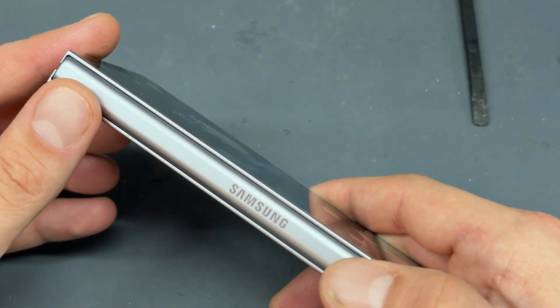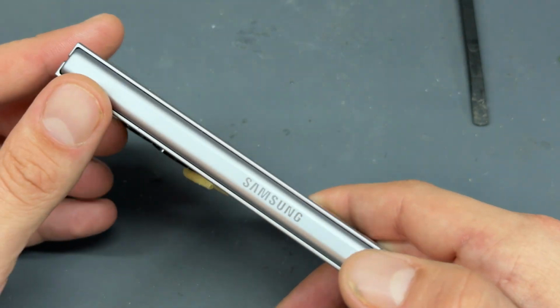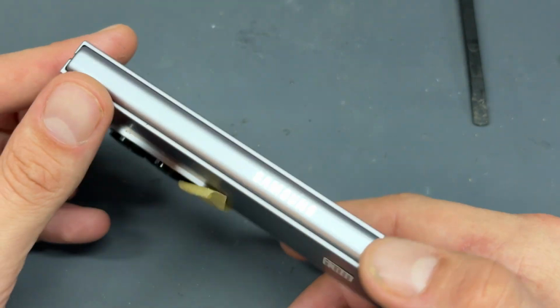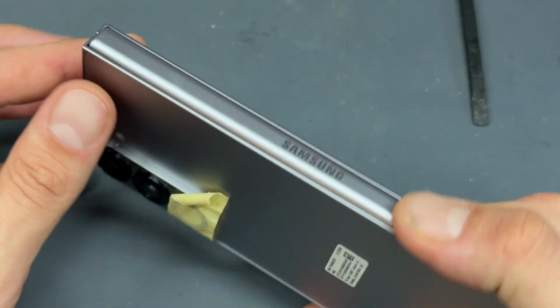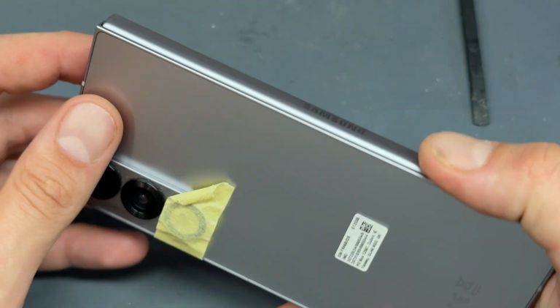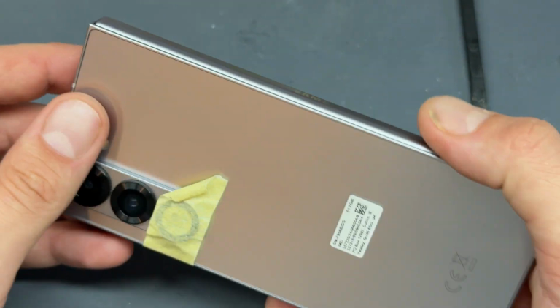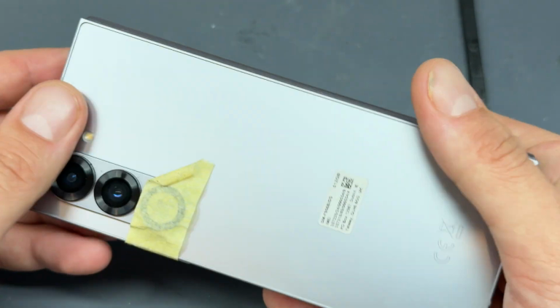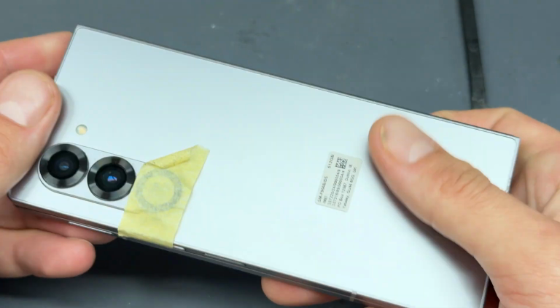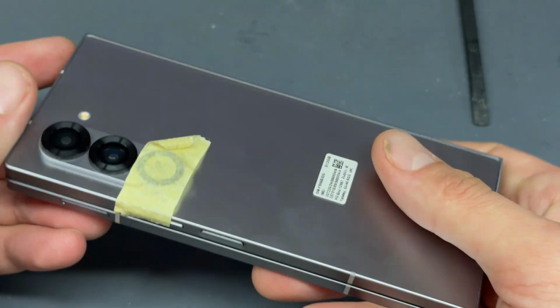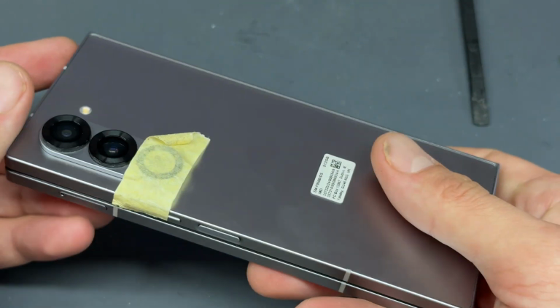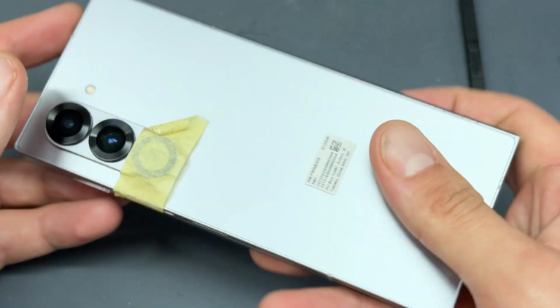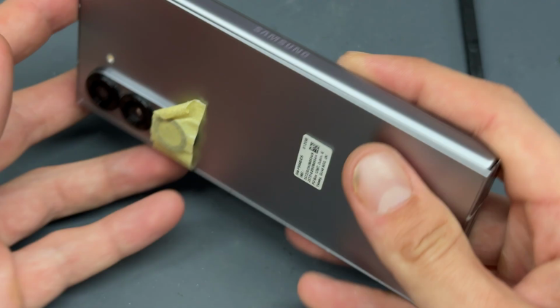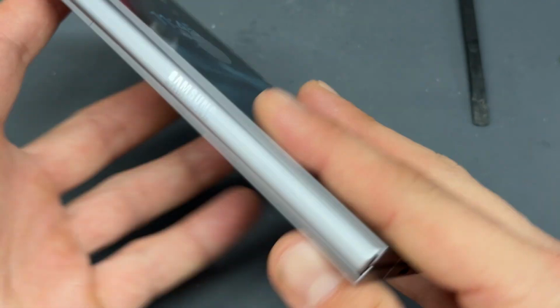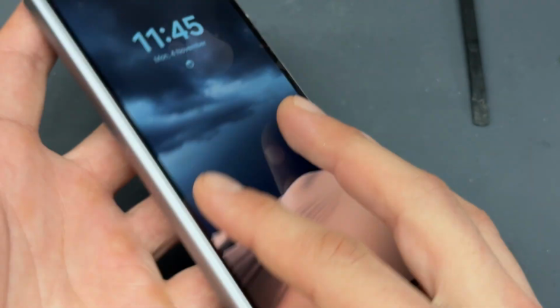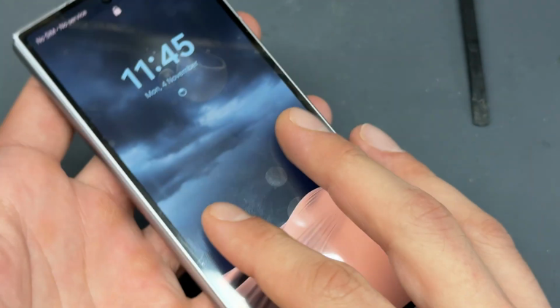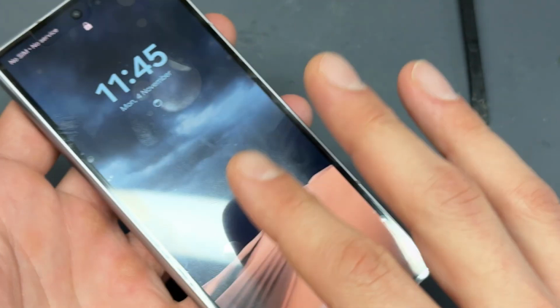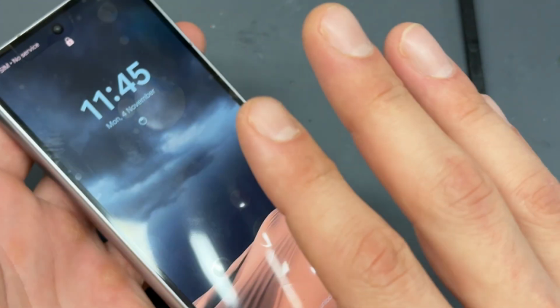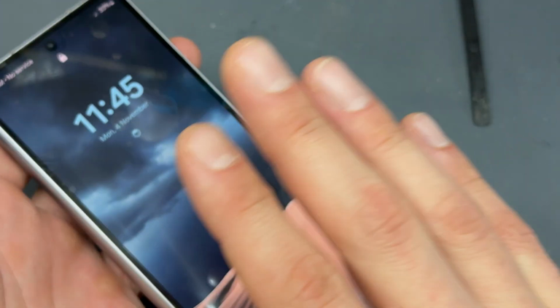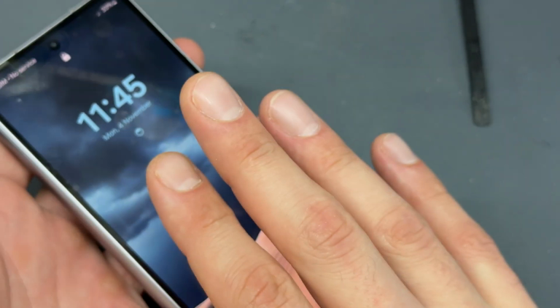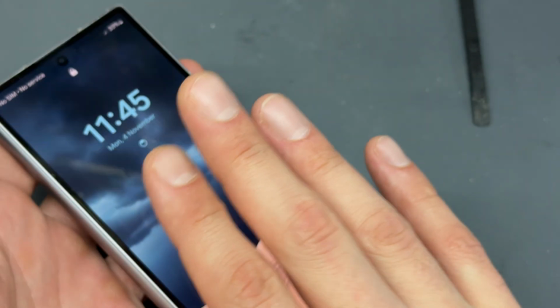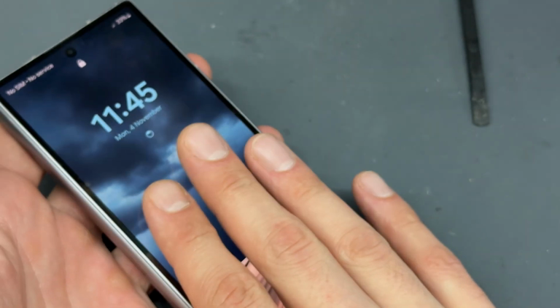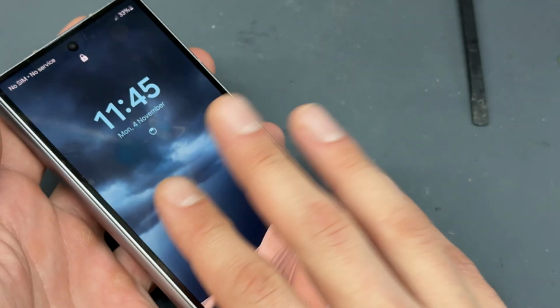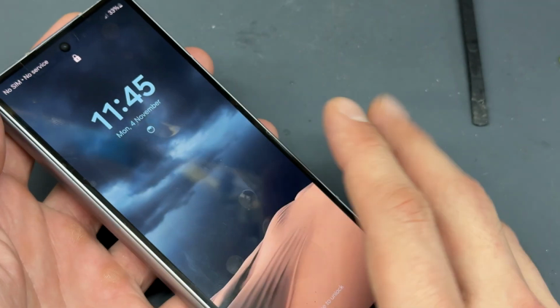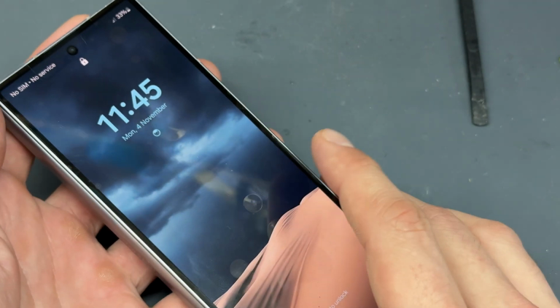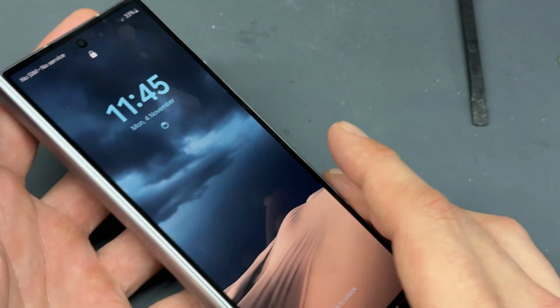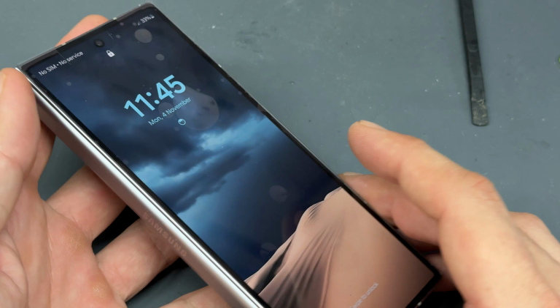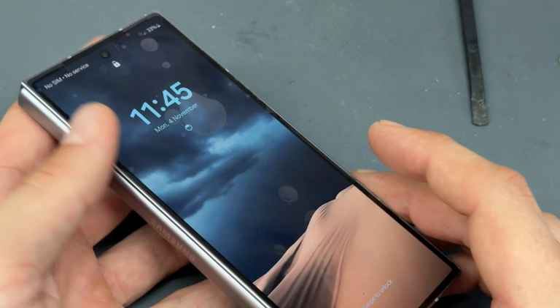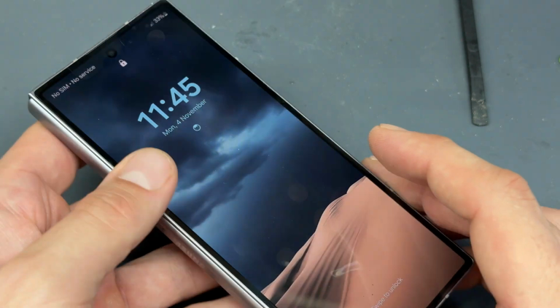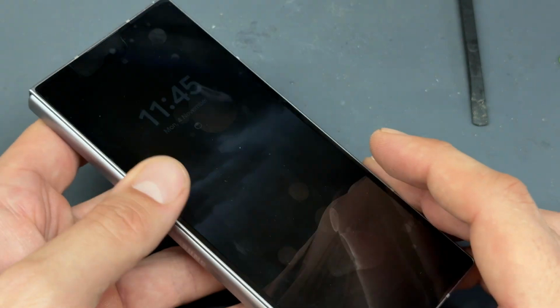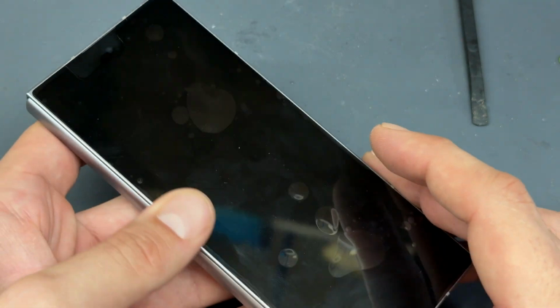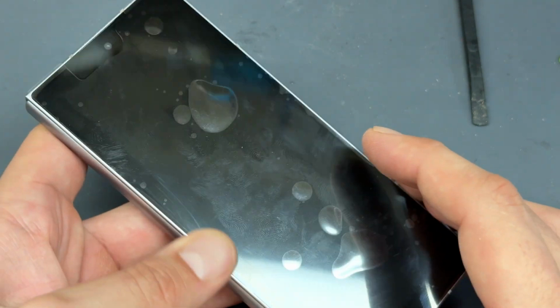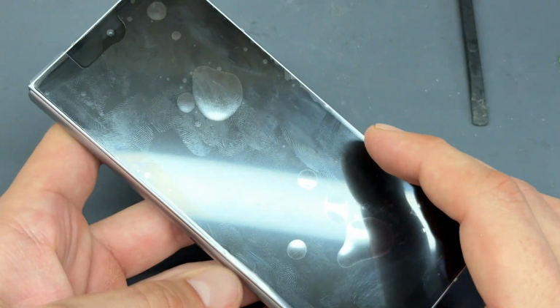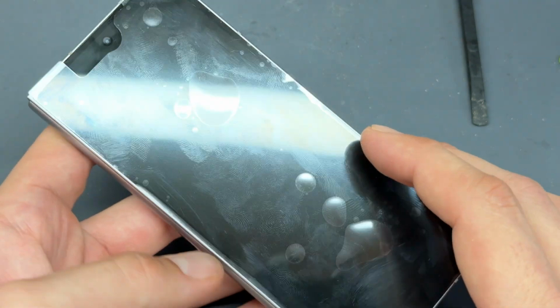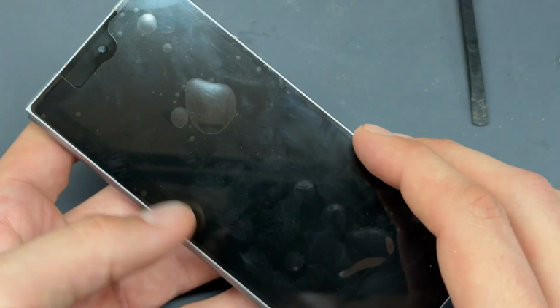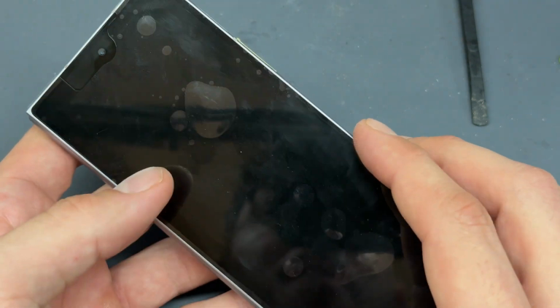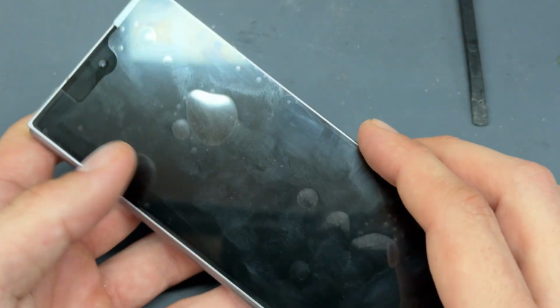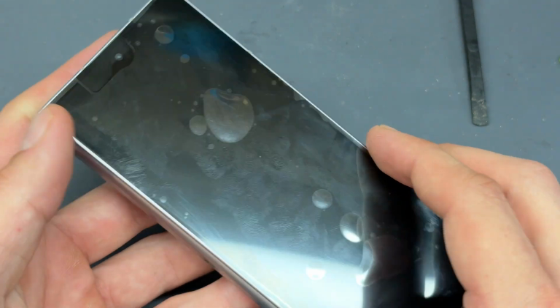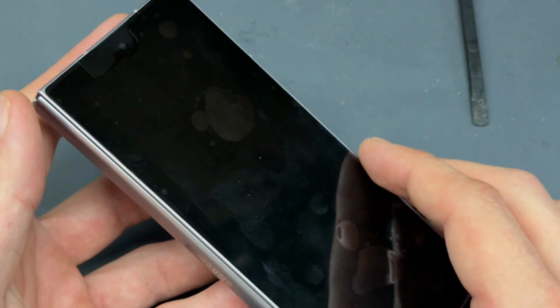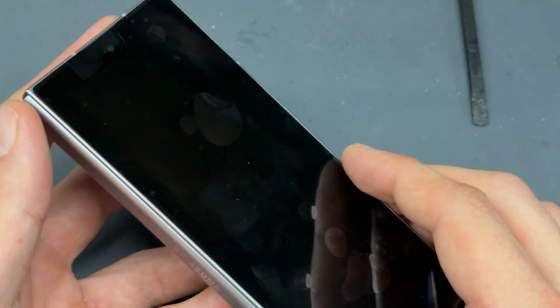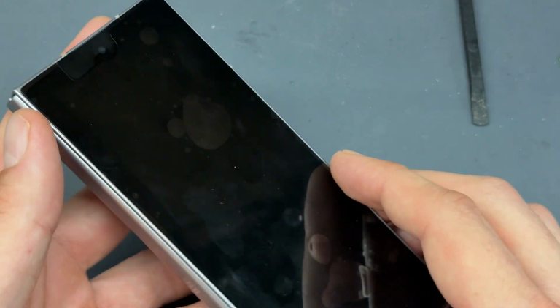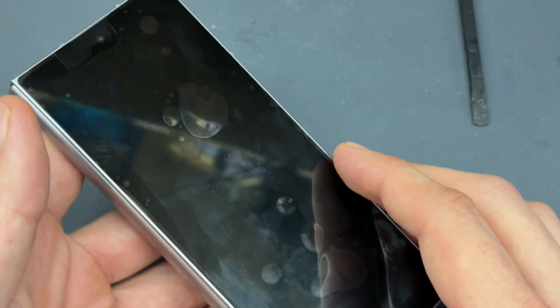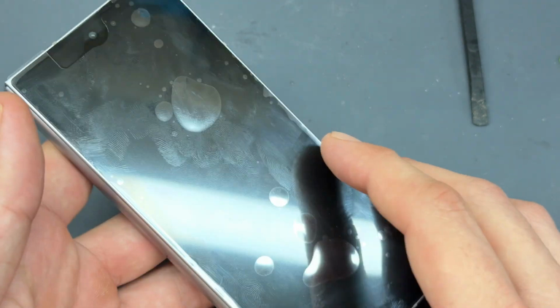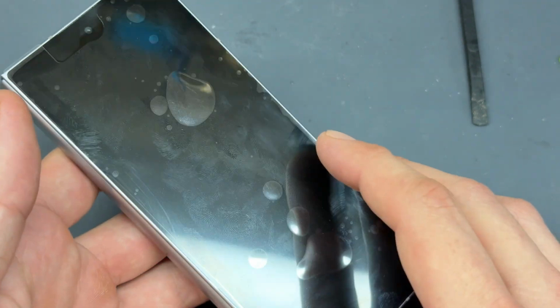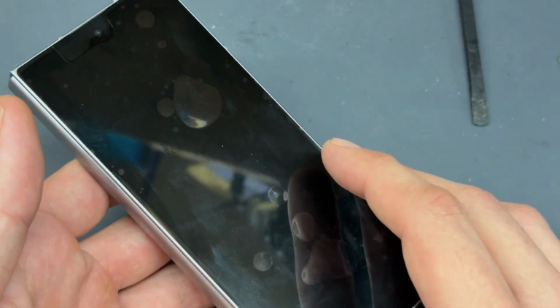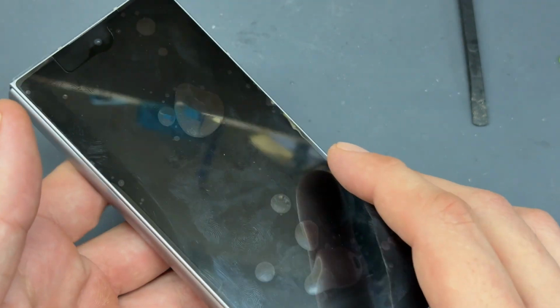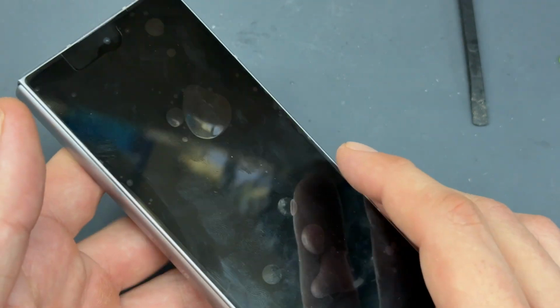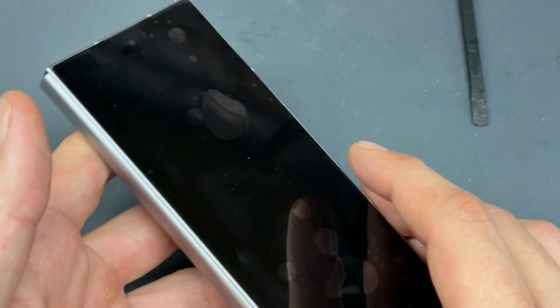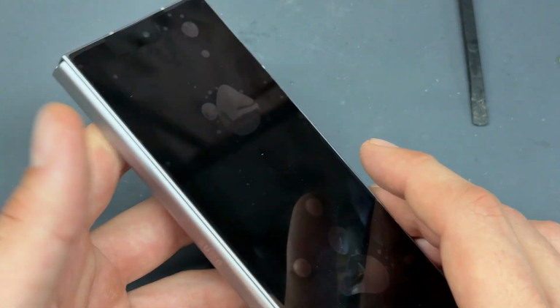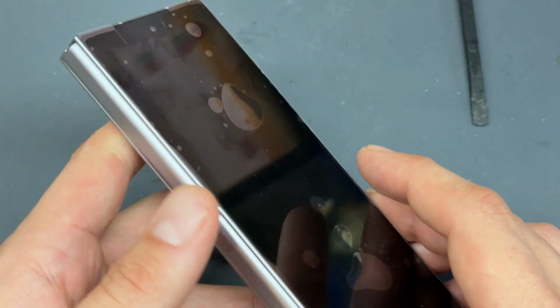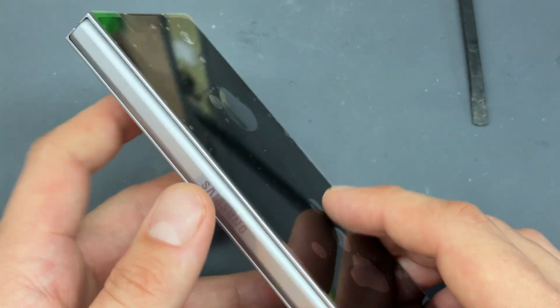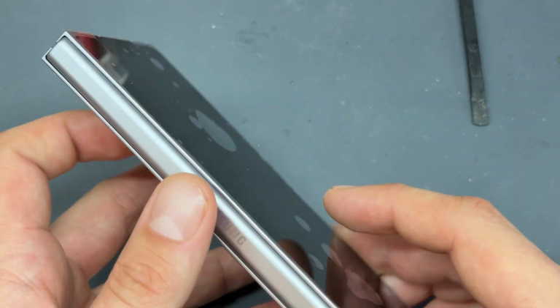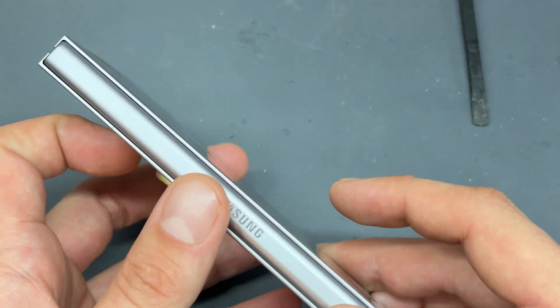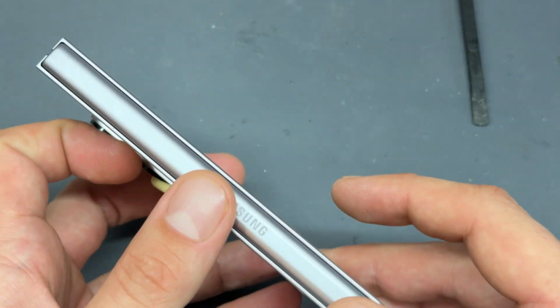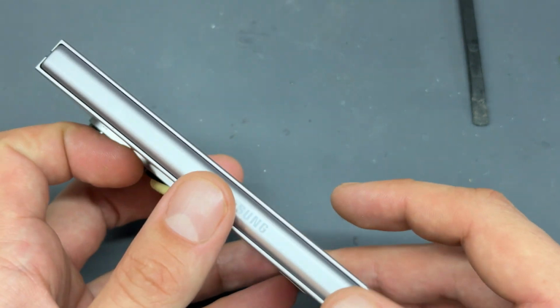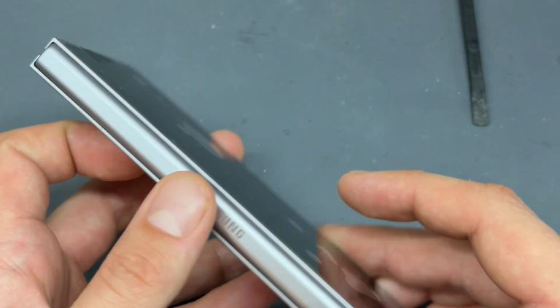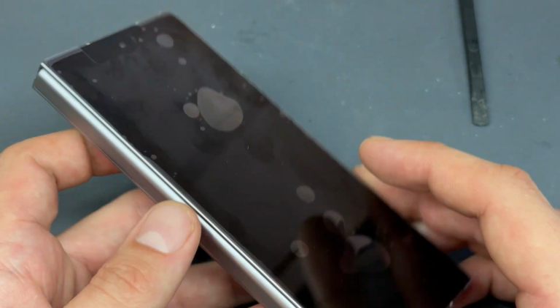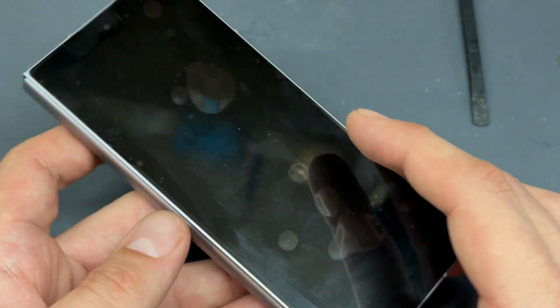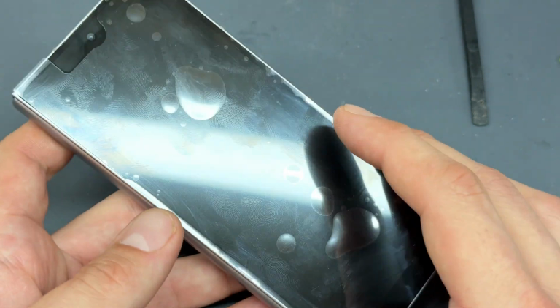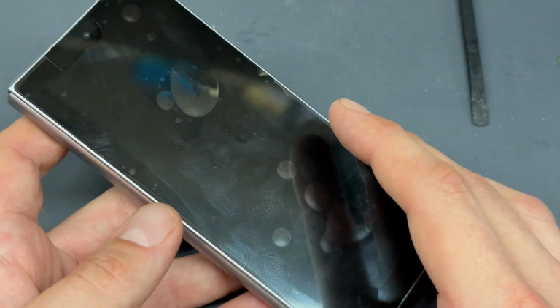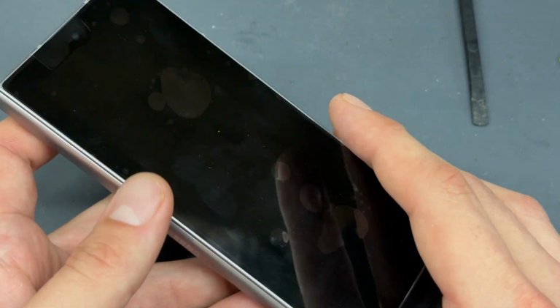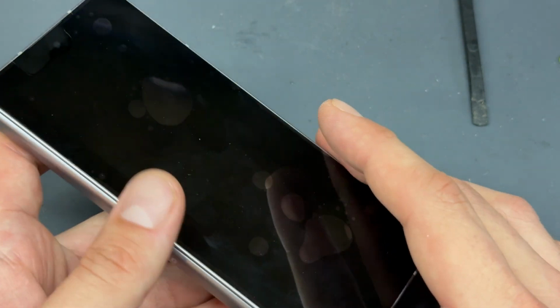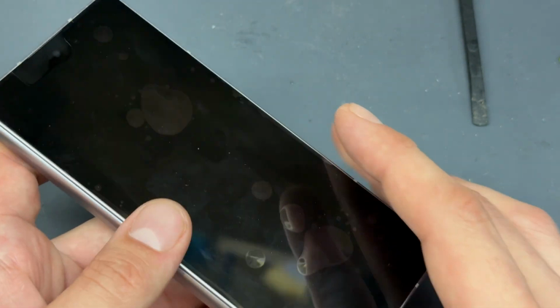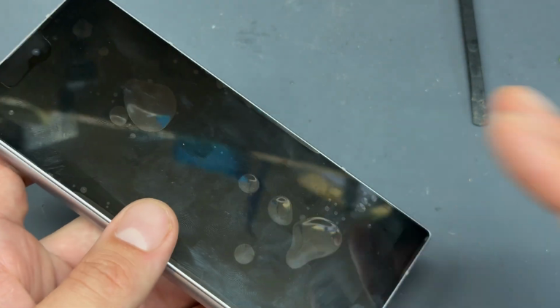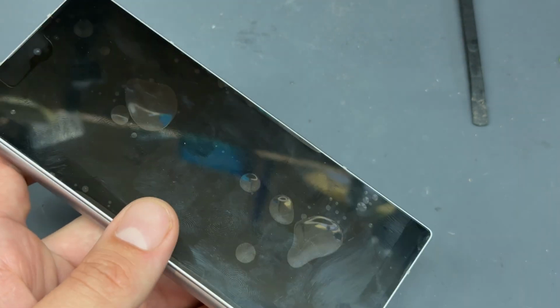That just about completes this video on how to replace the external display on the Samsung Fold 6. Thank you for watching, and see you in the next video.